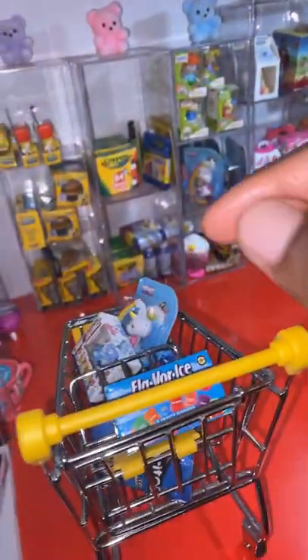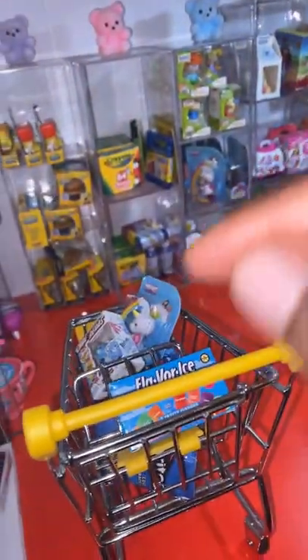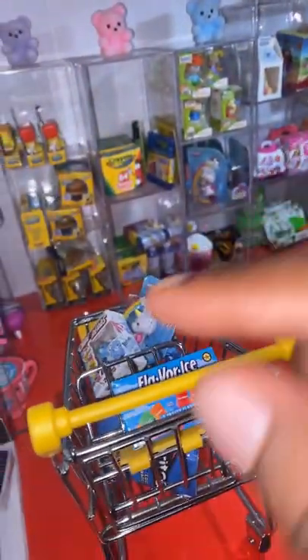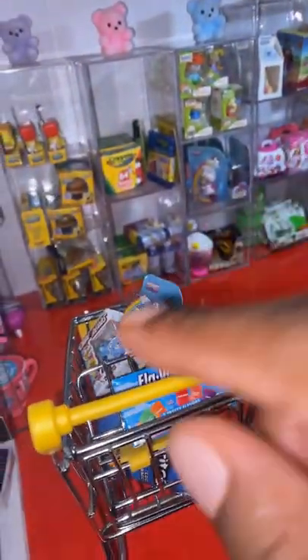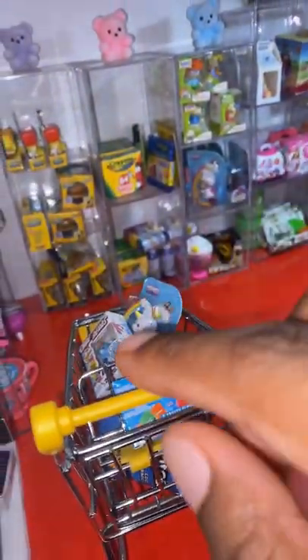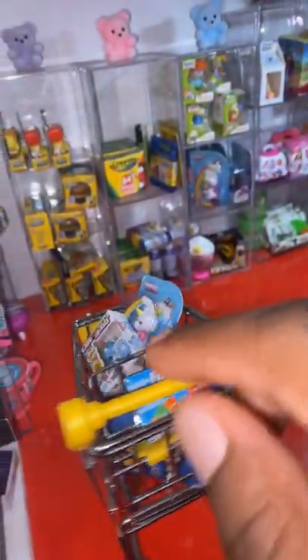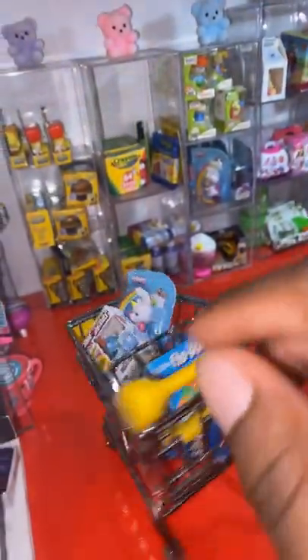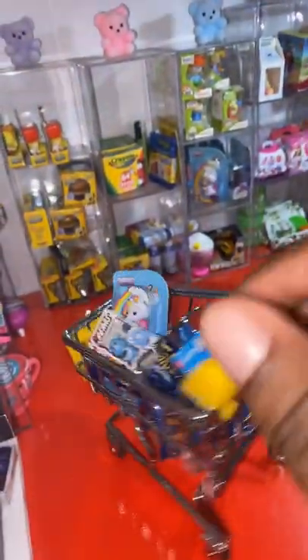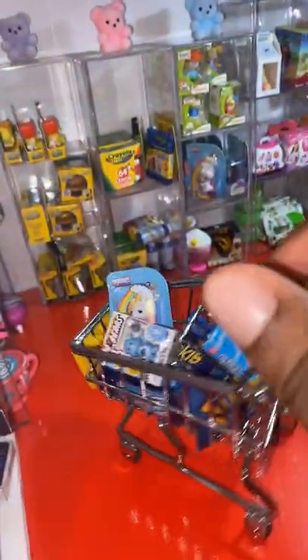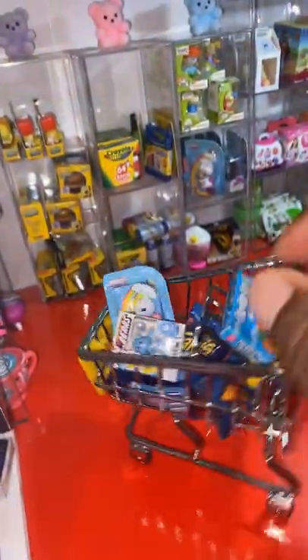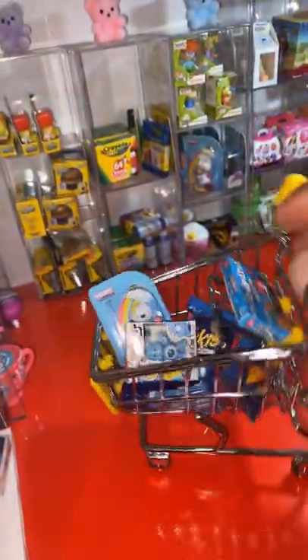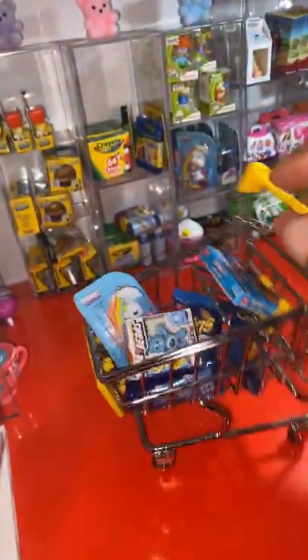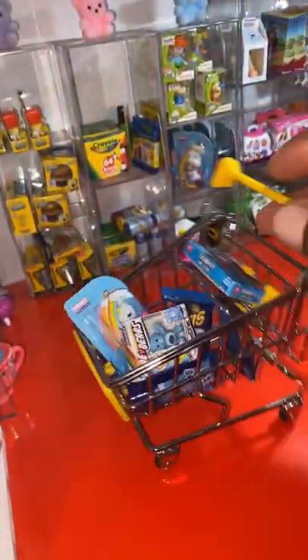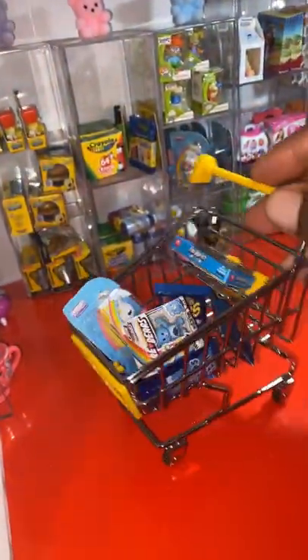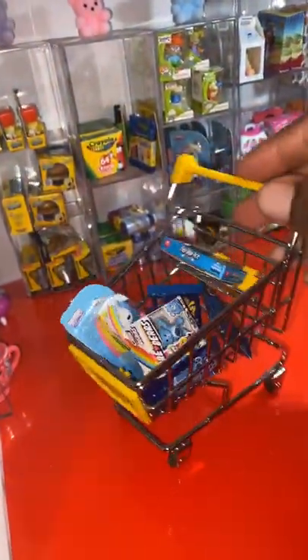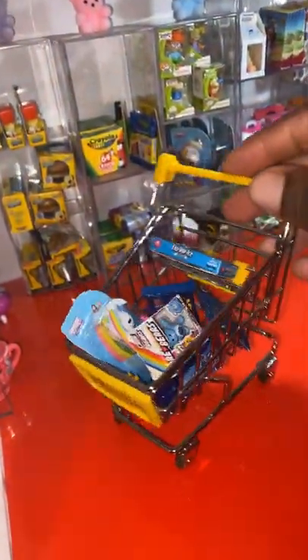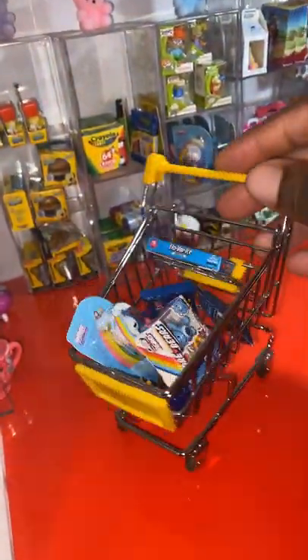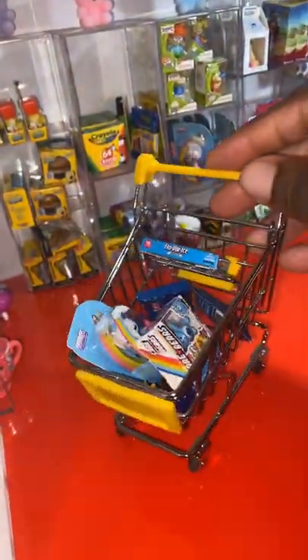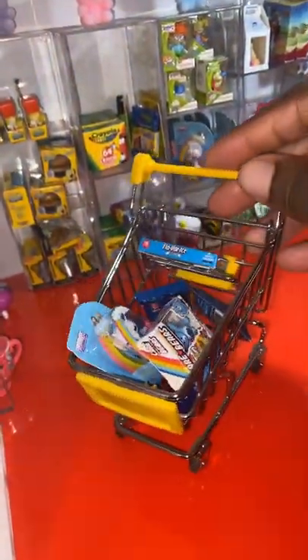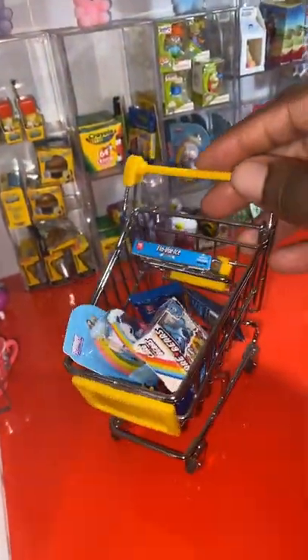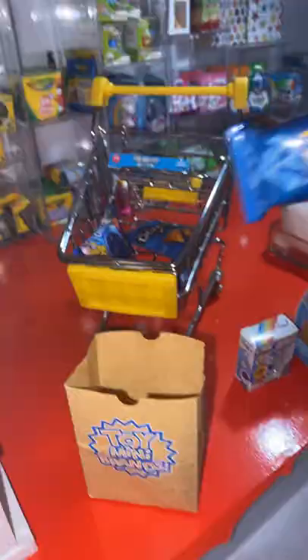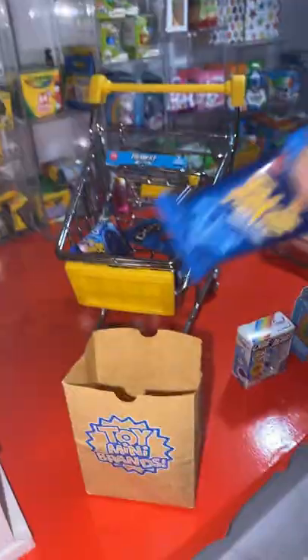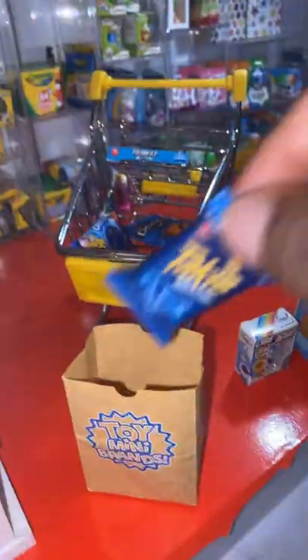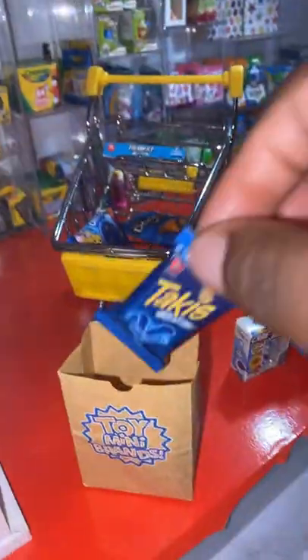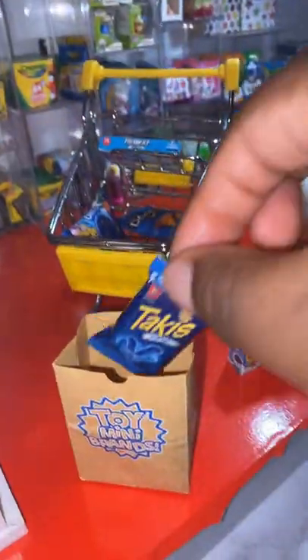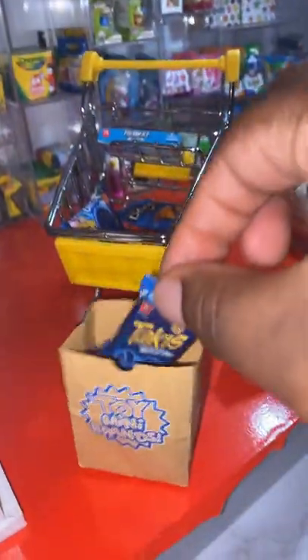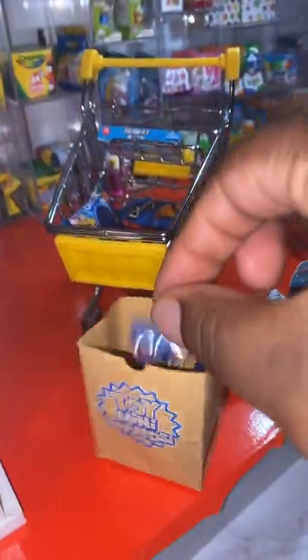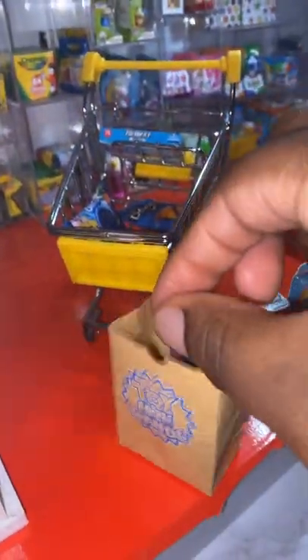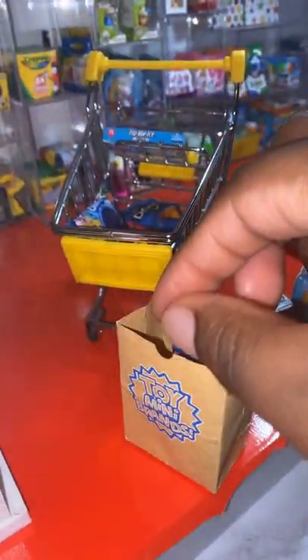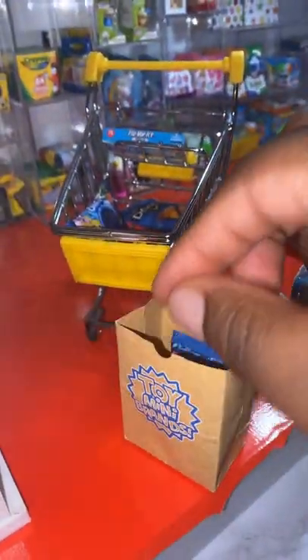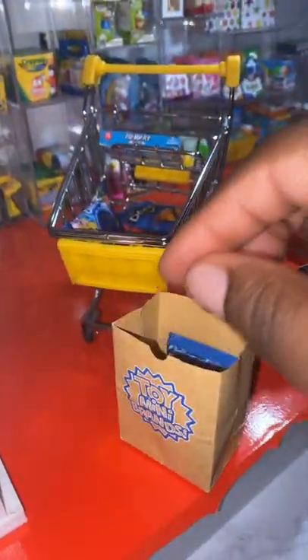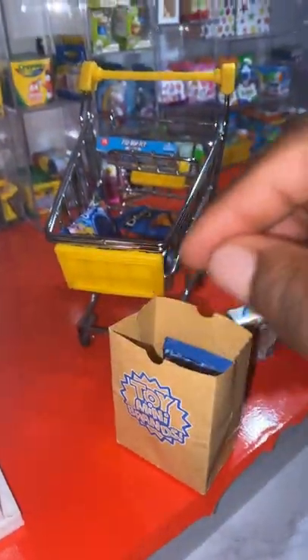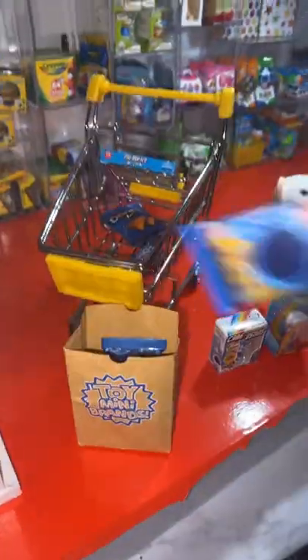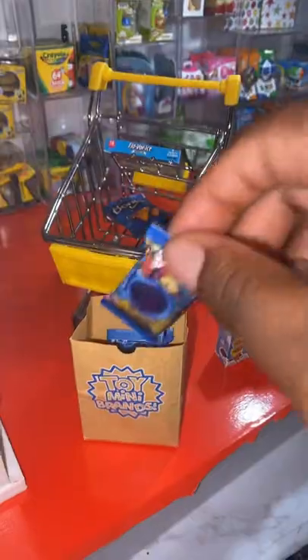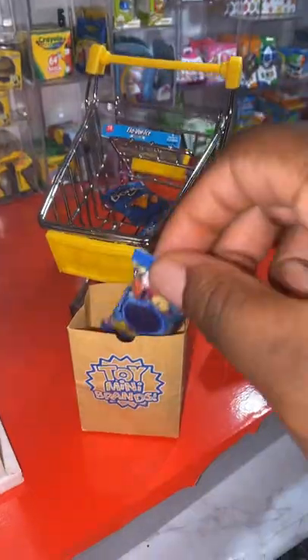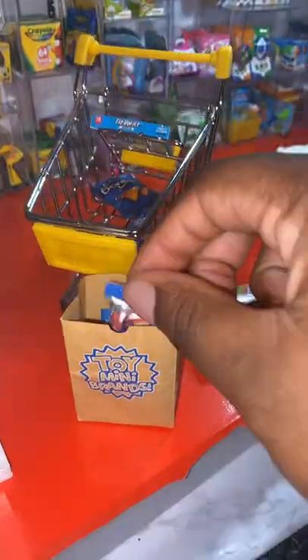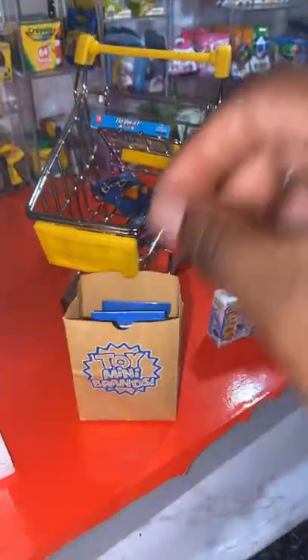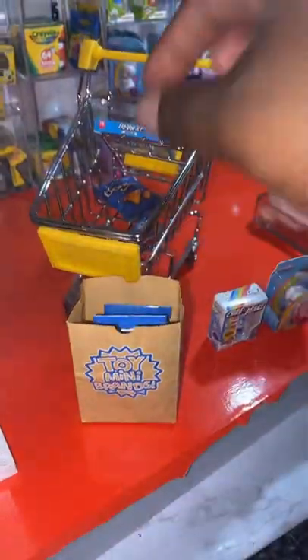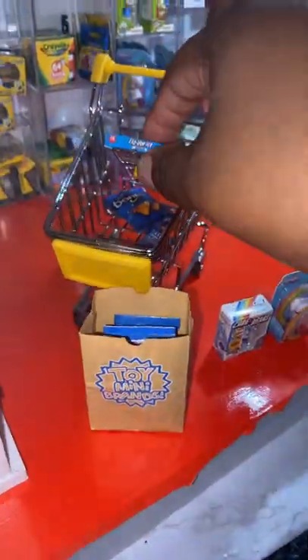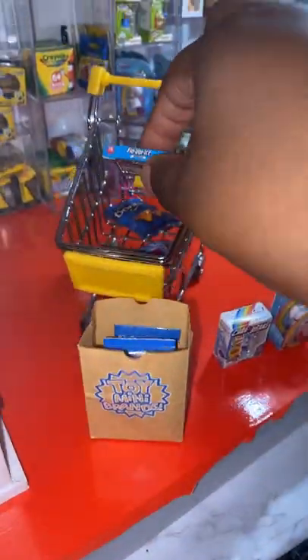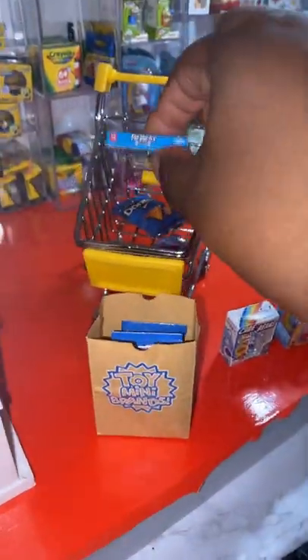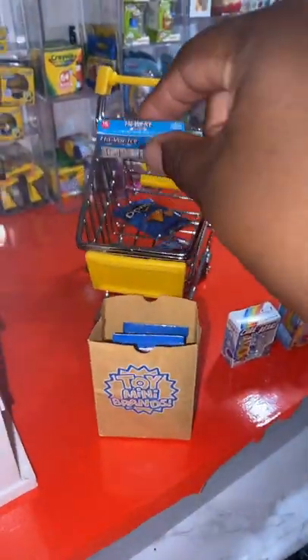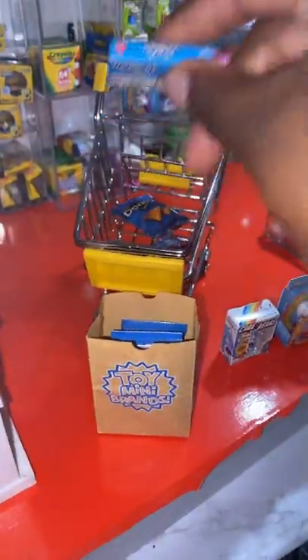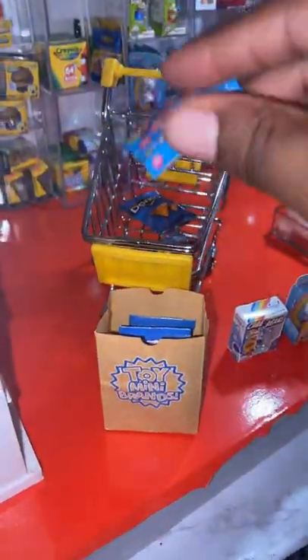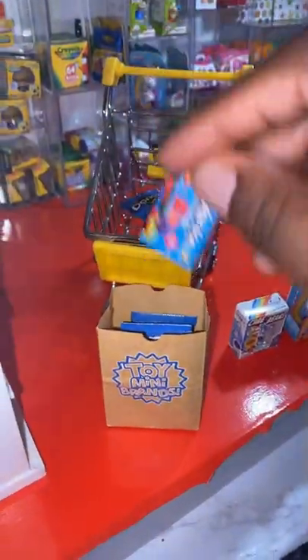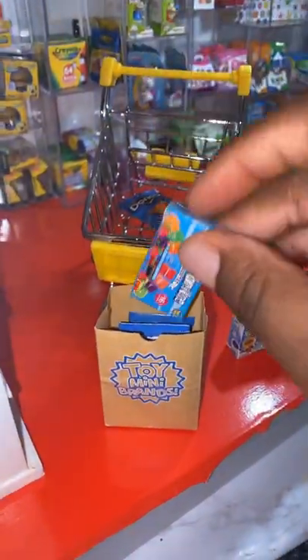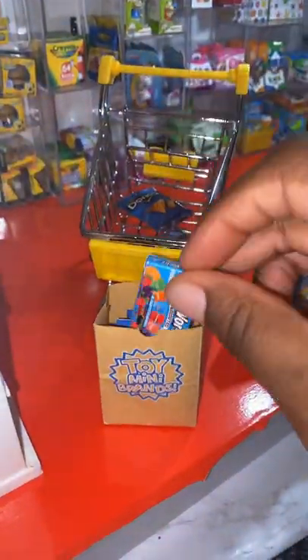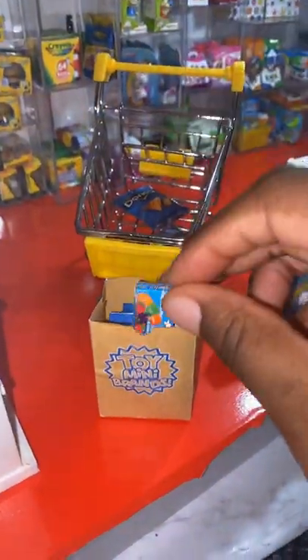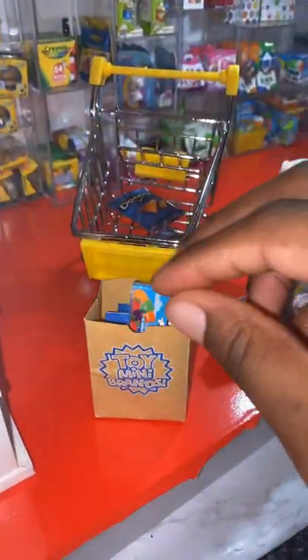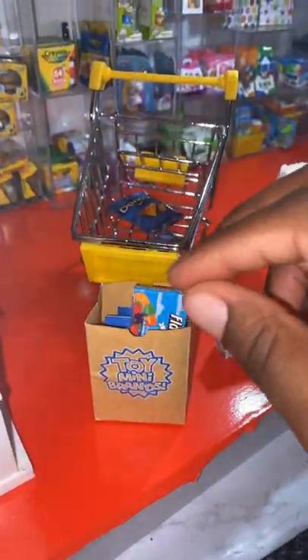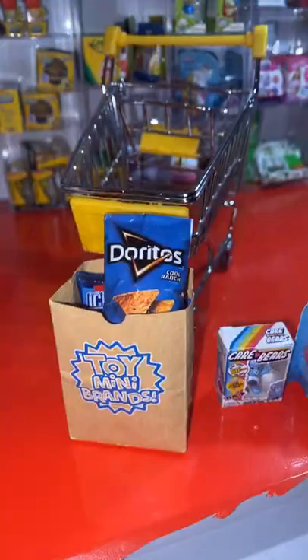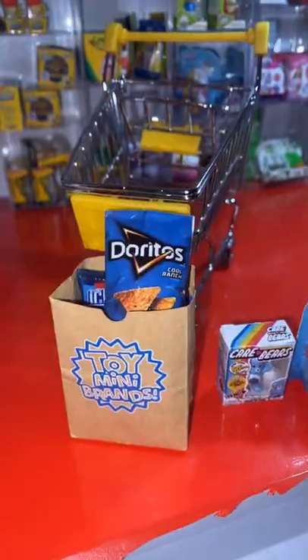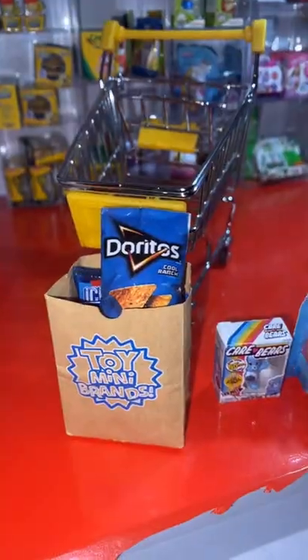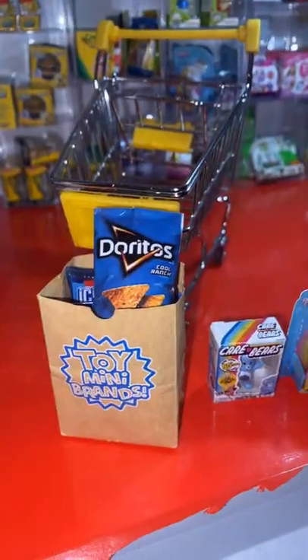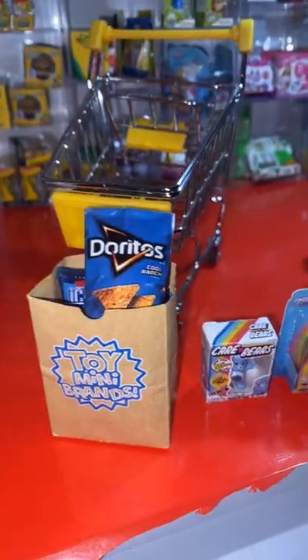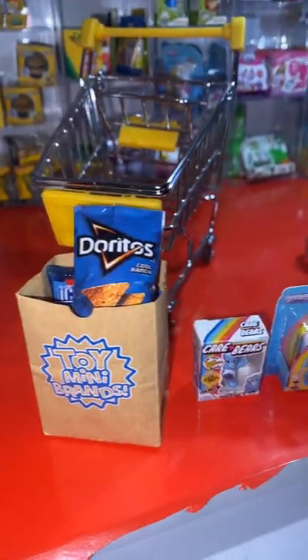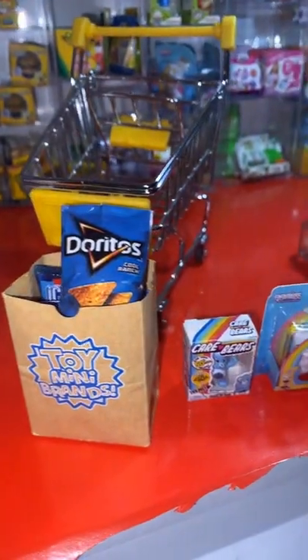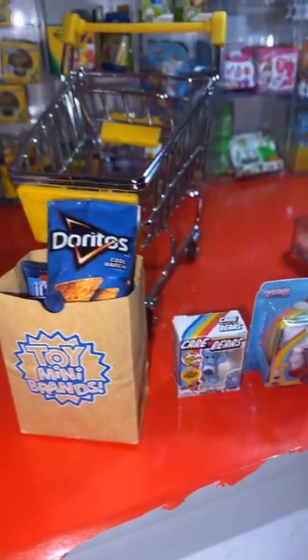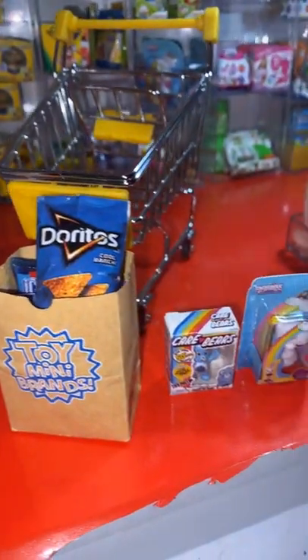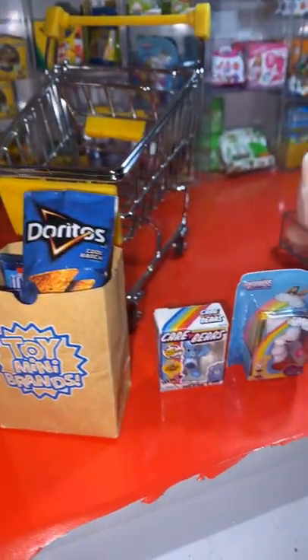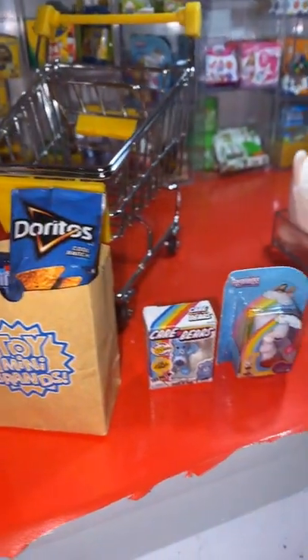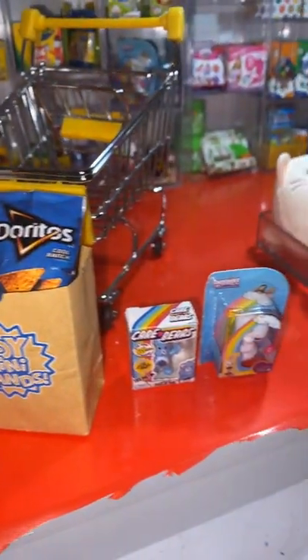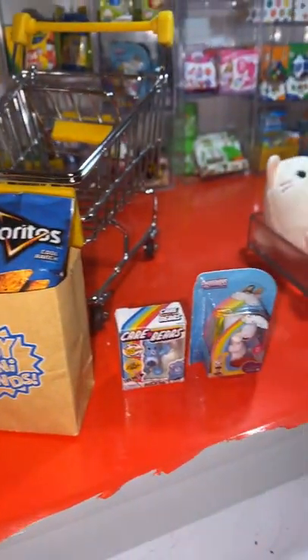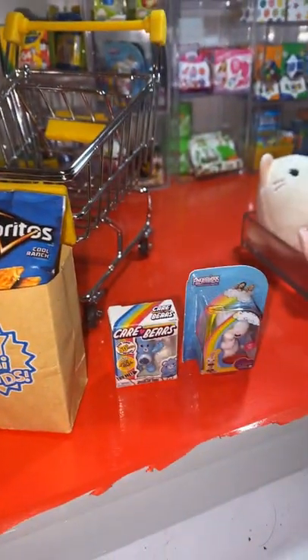Let's head to checkout and bag your order. Your order is ready for pickup.